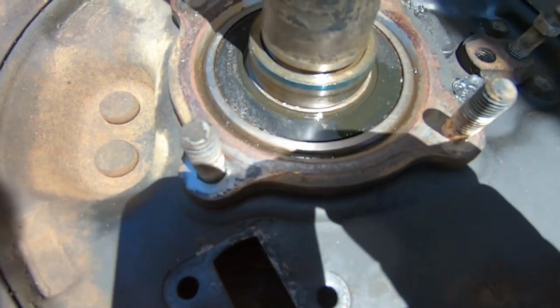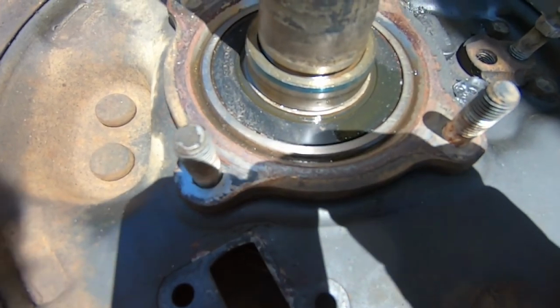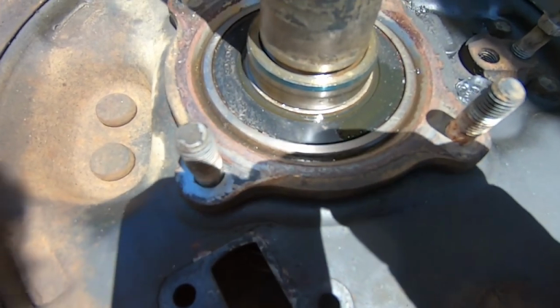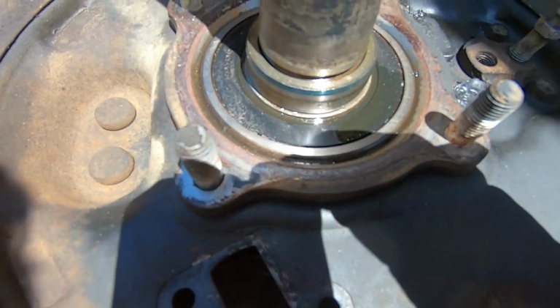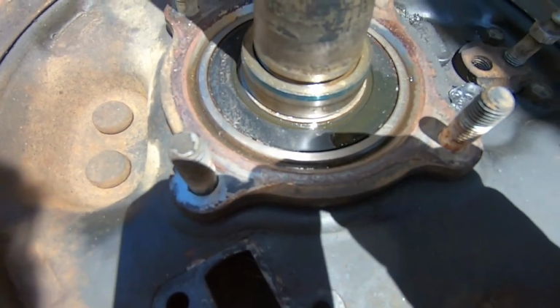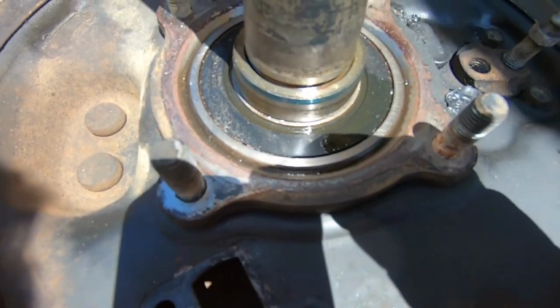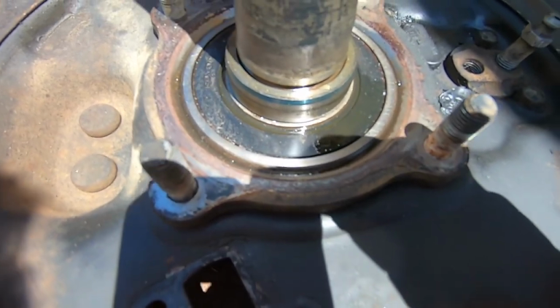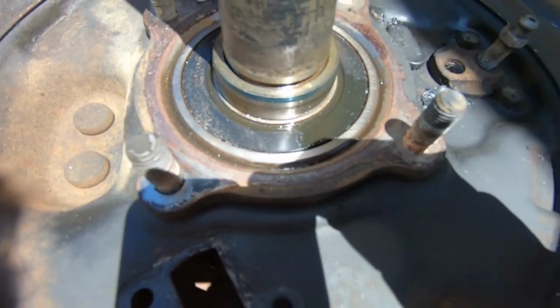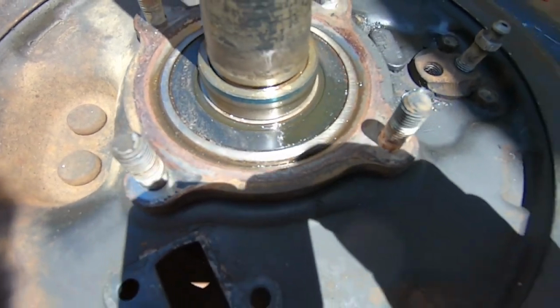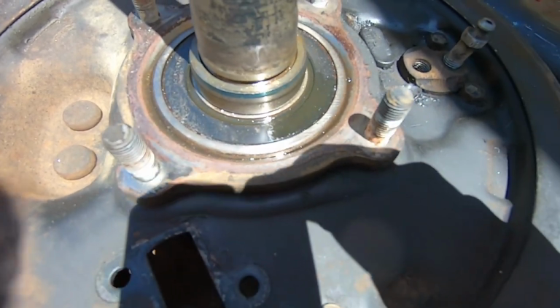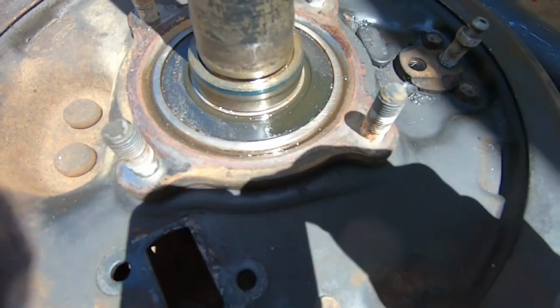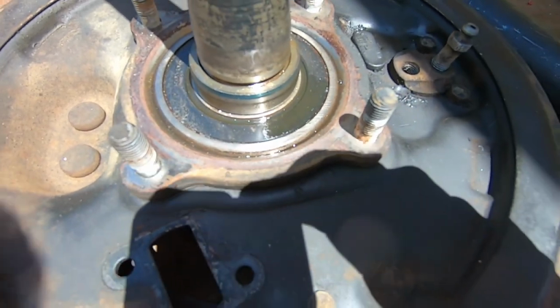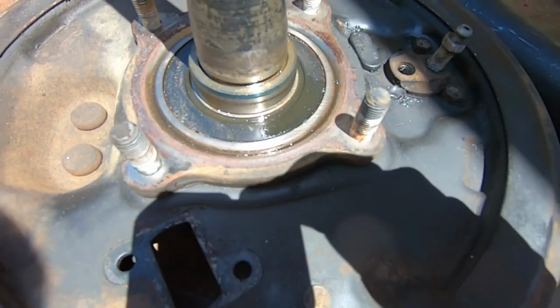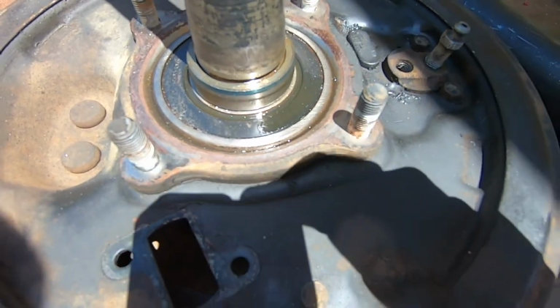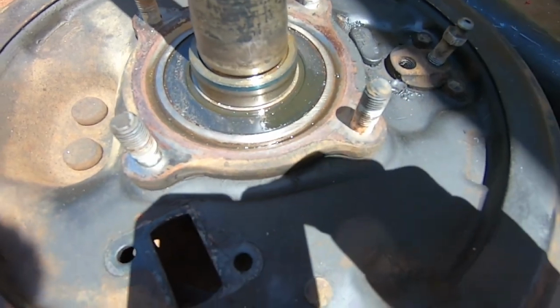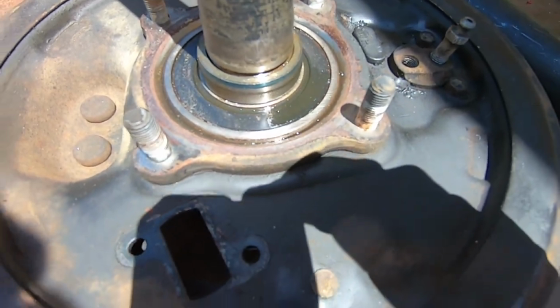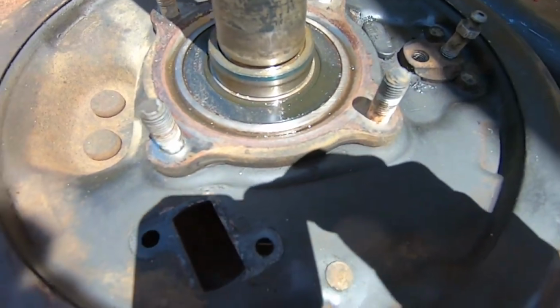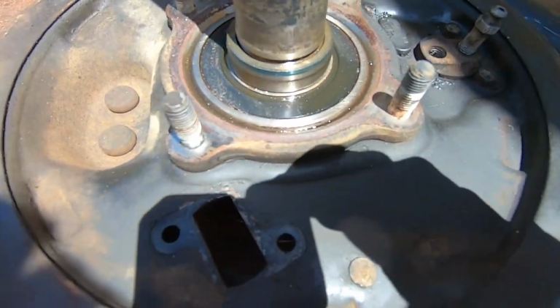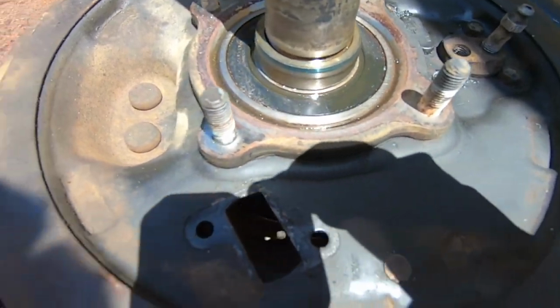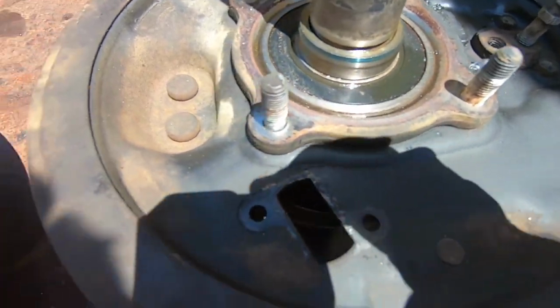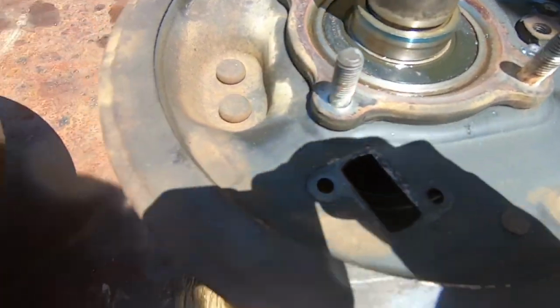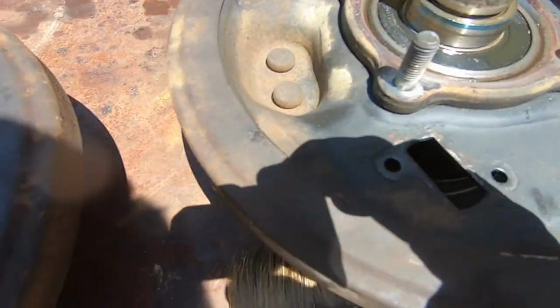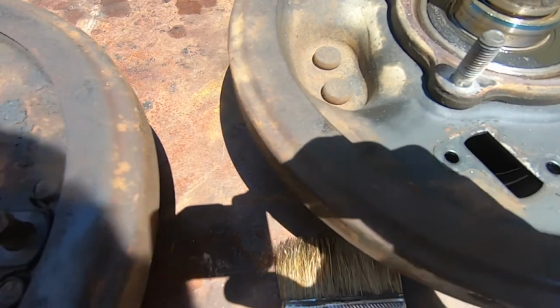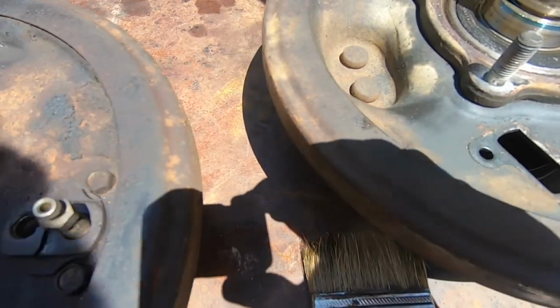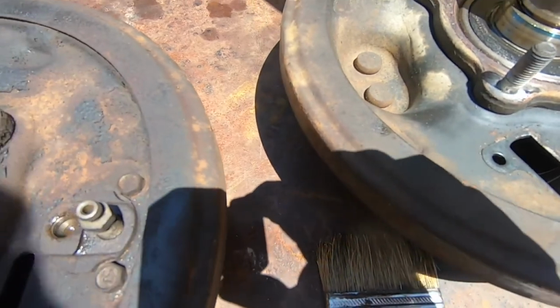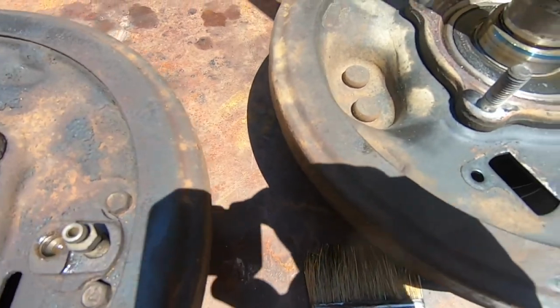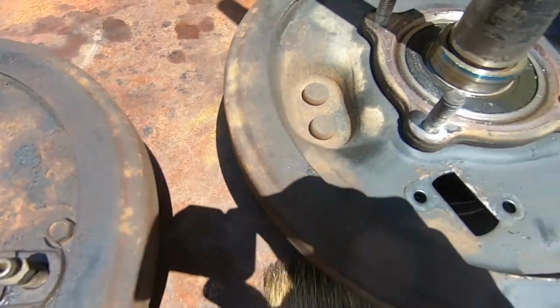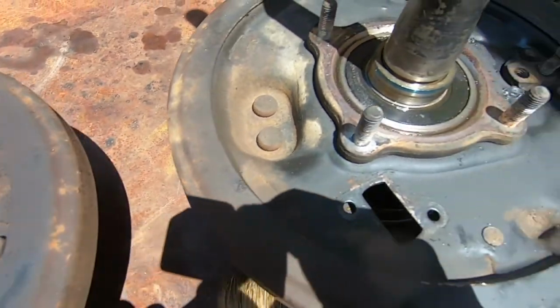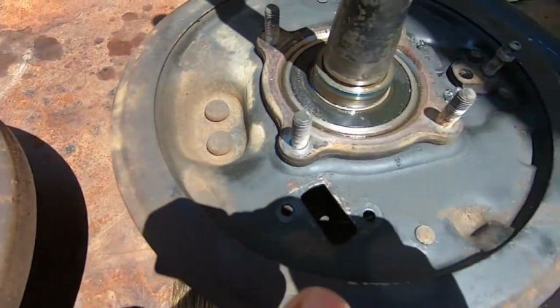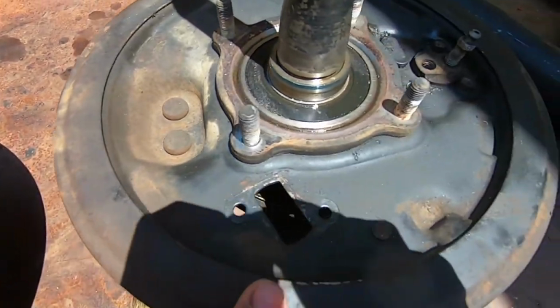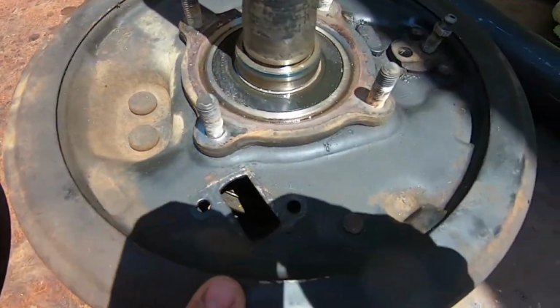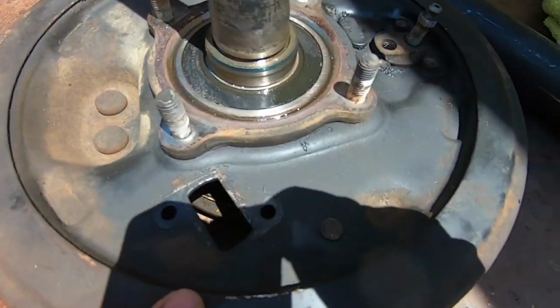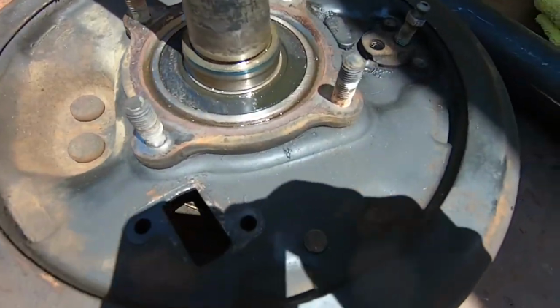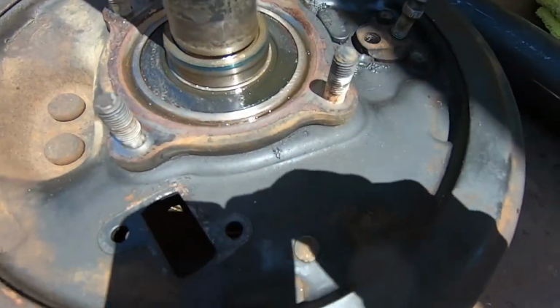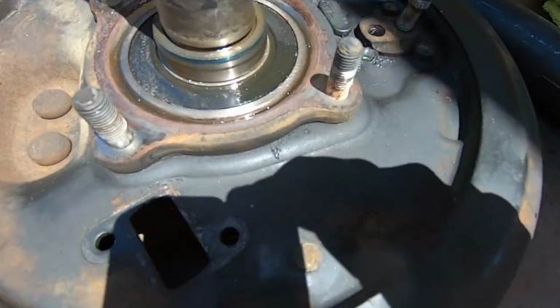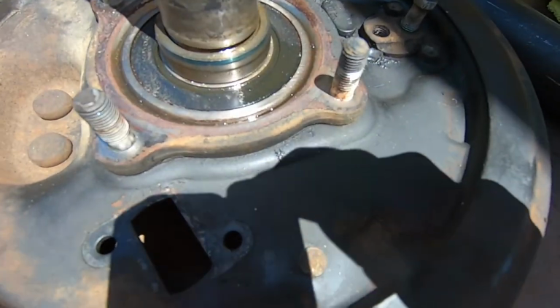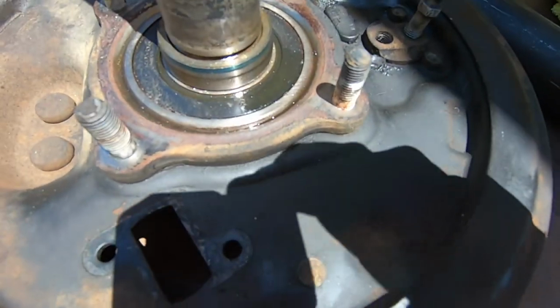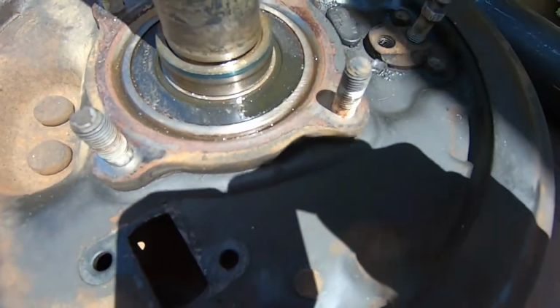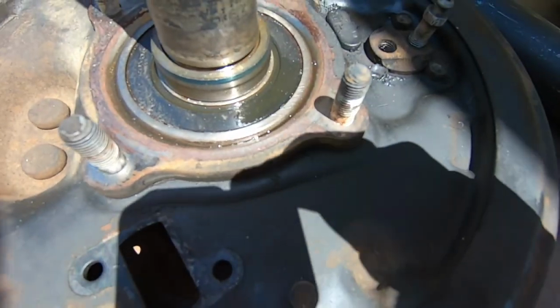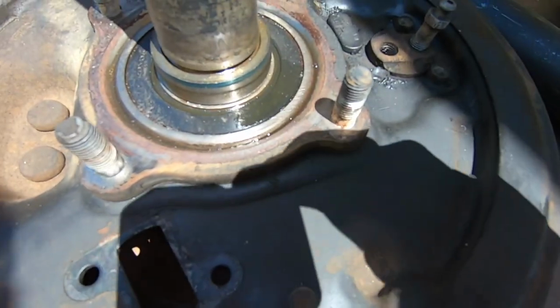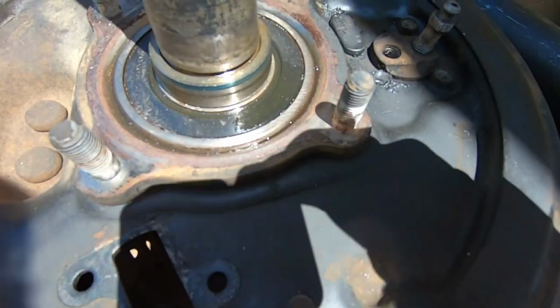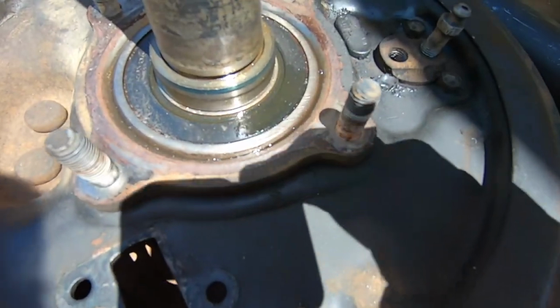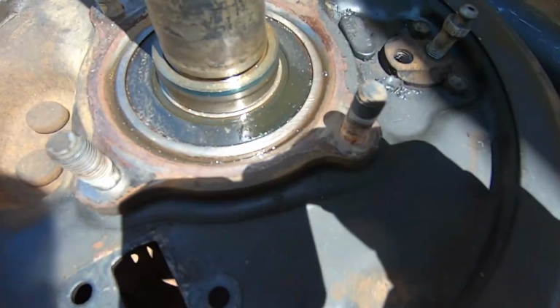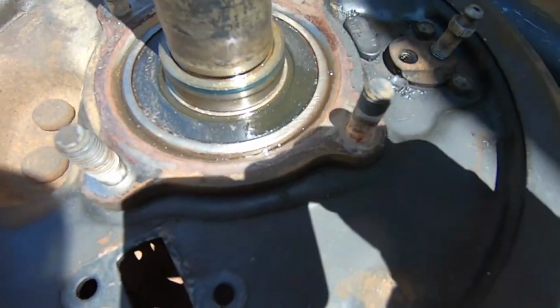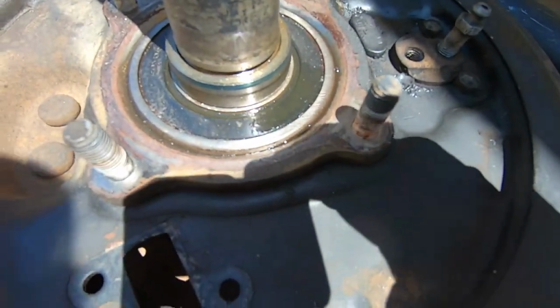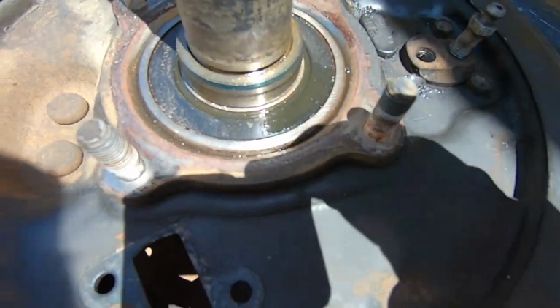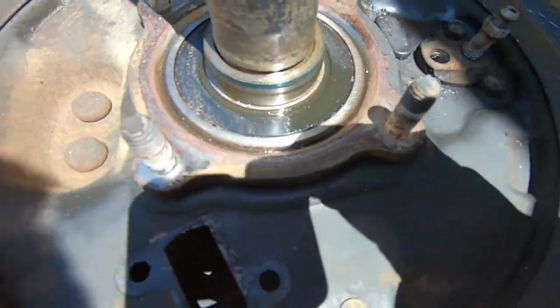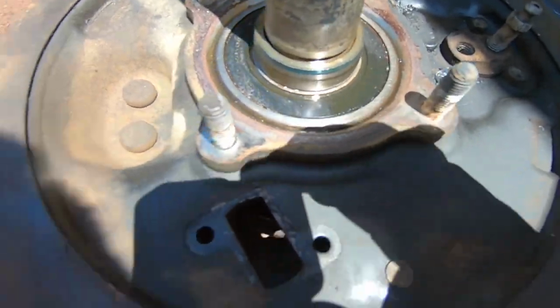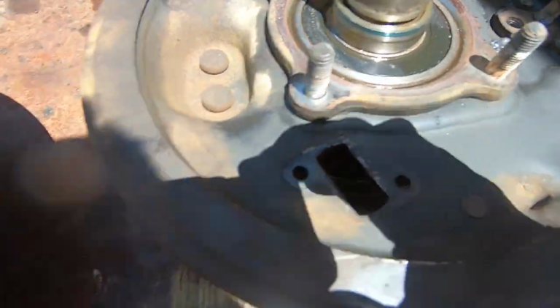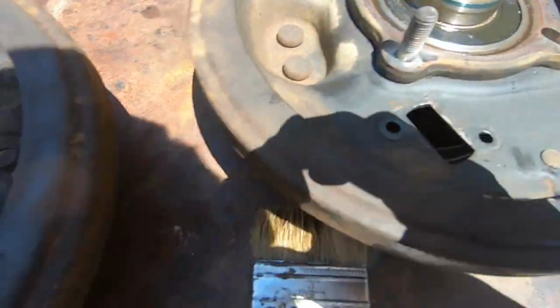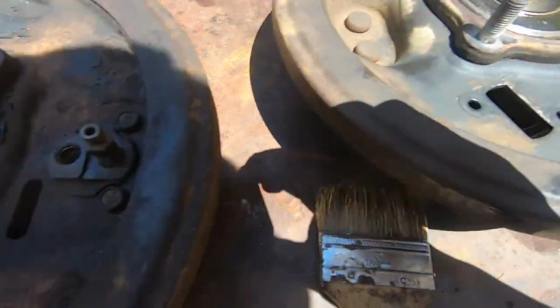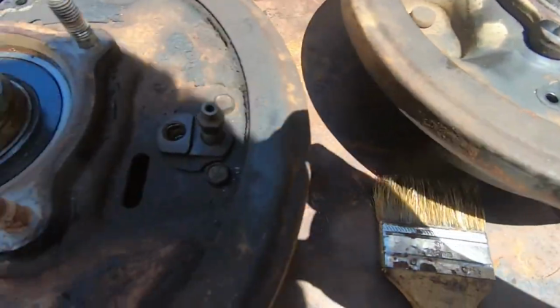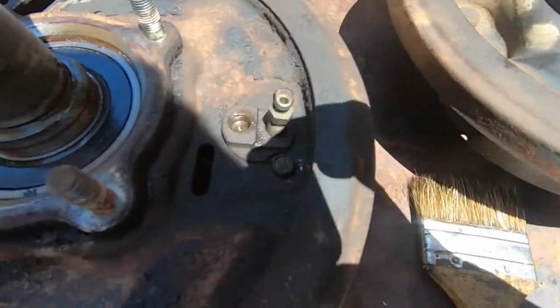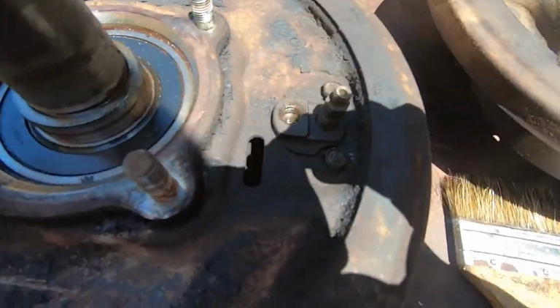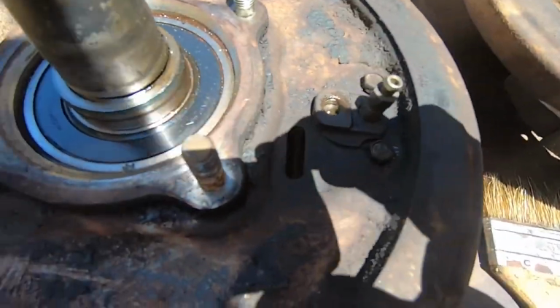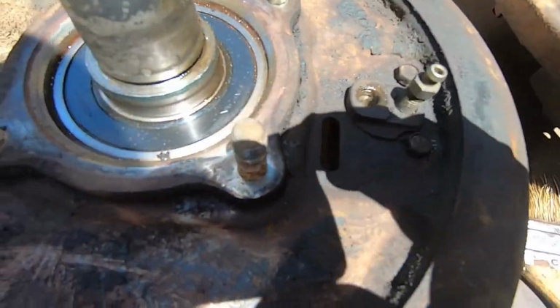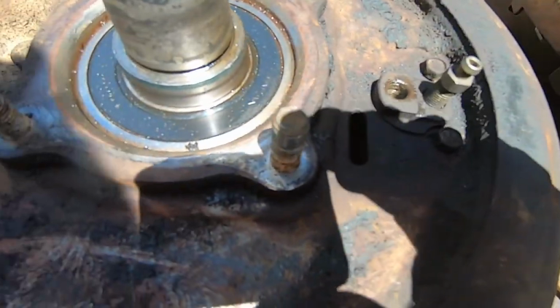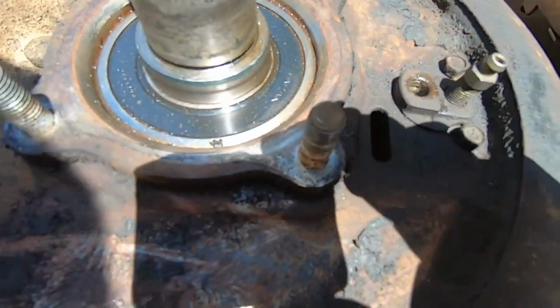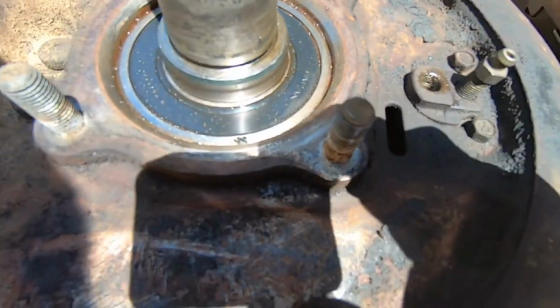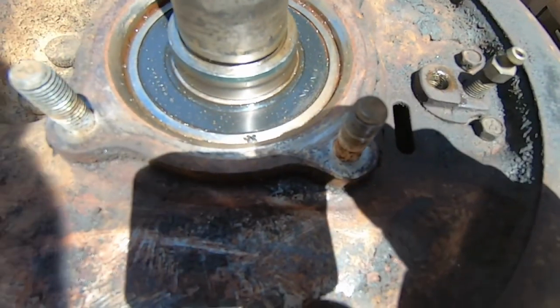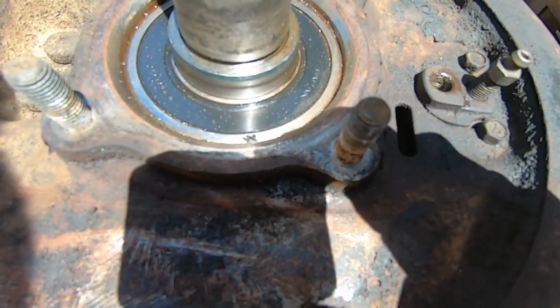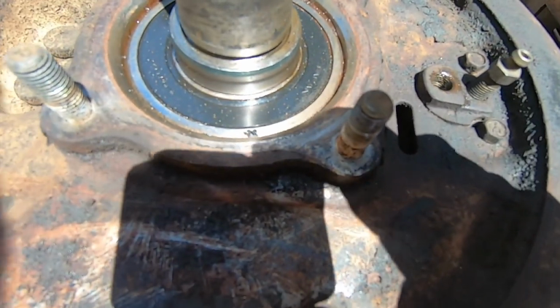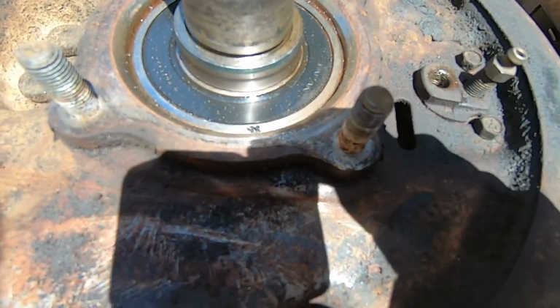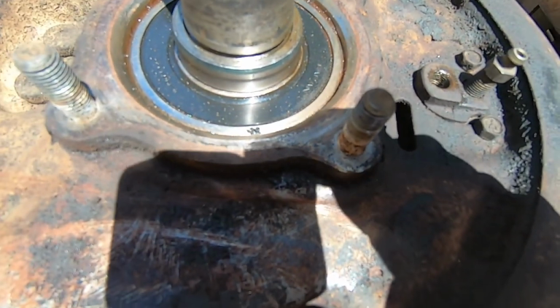This was the side that was leaking, and this was the side that wasn't leaking.